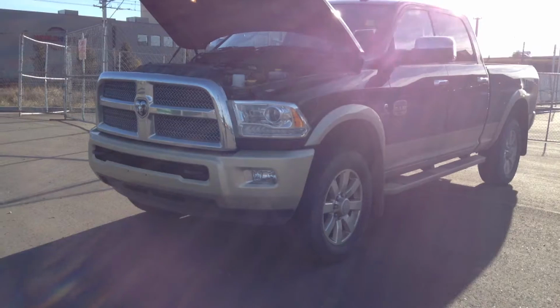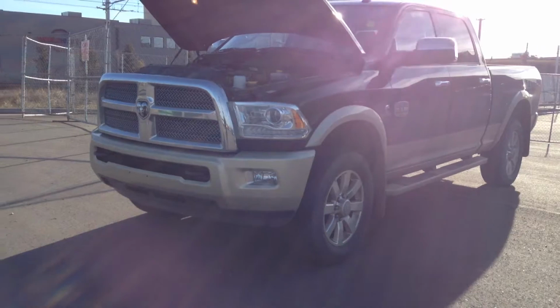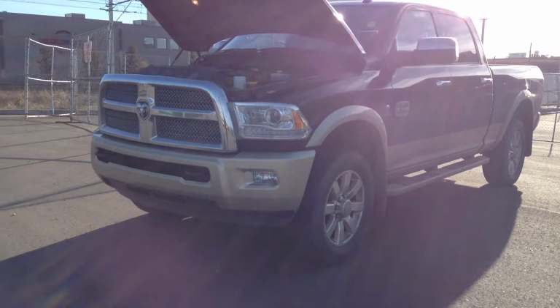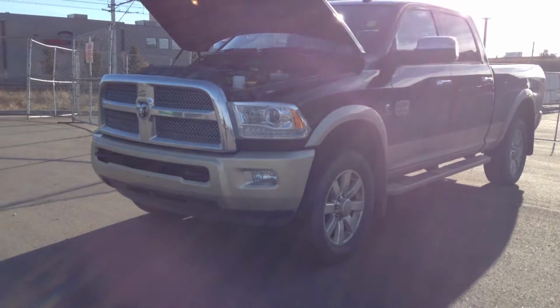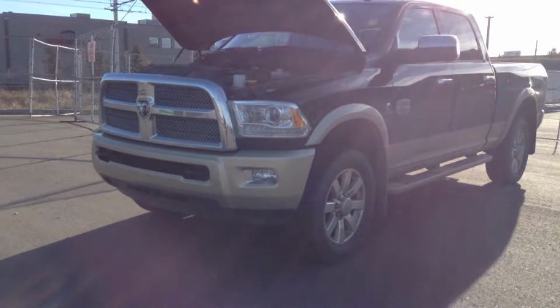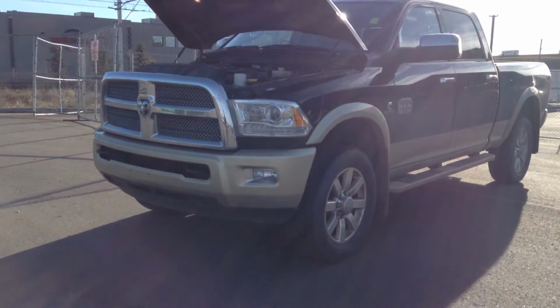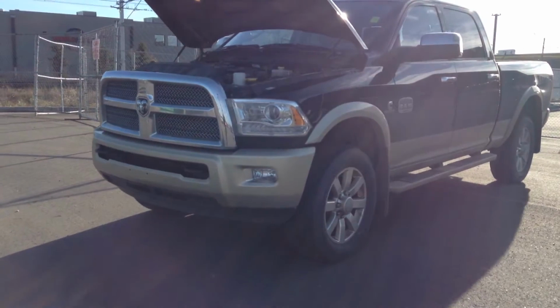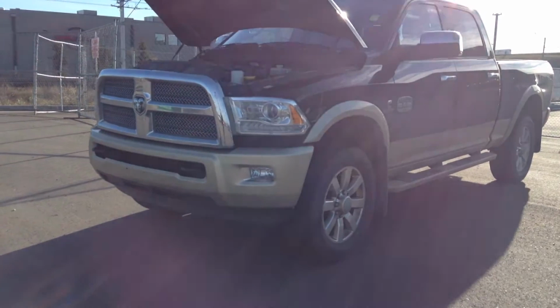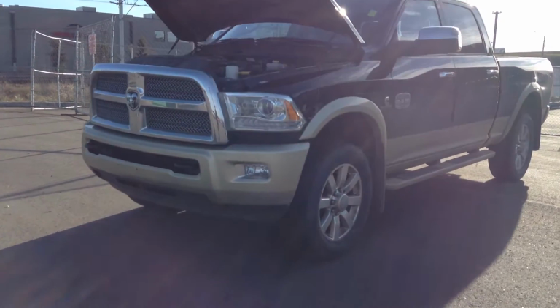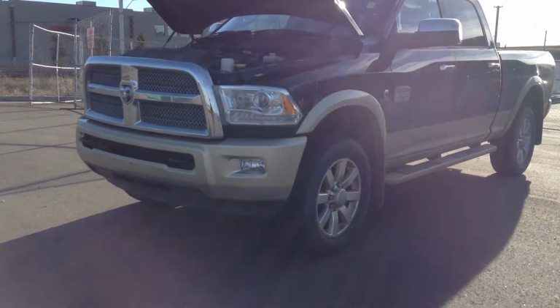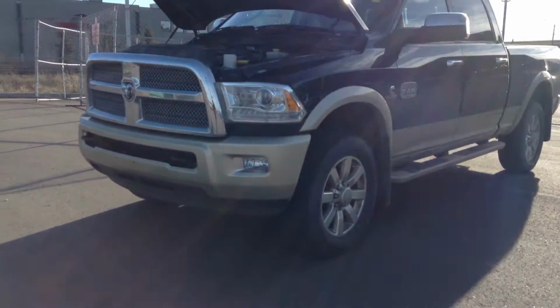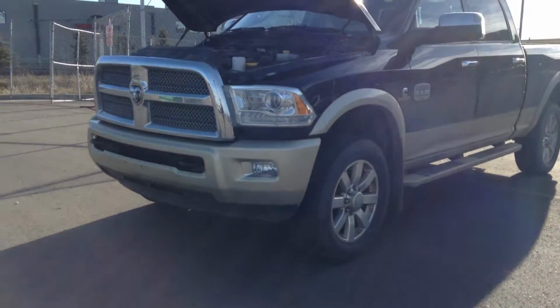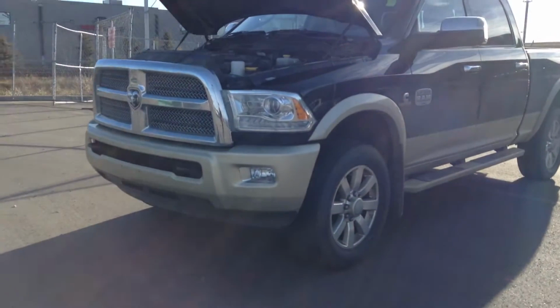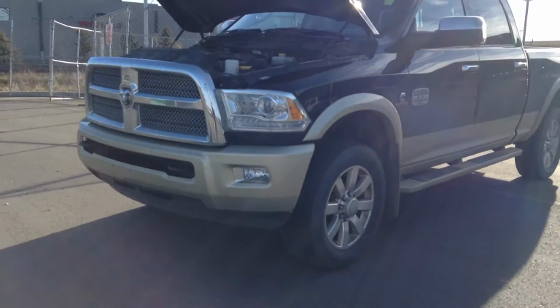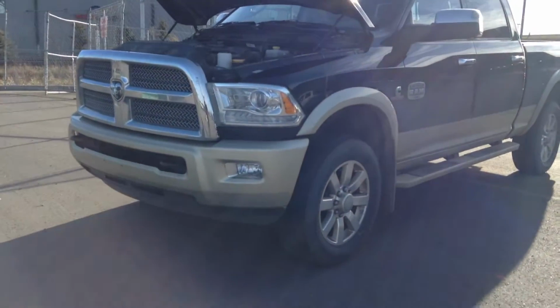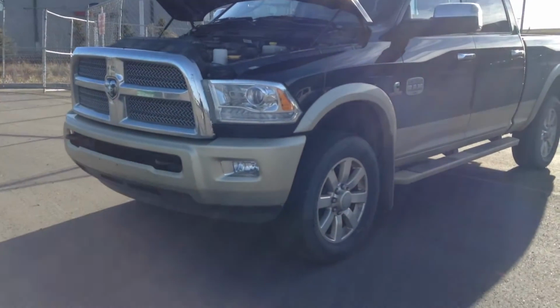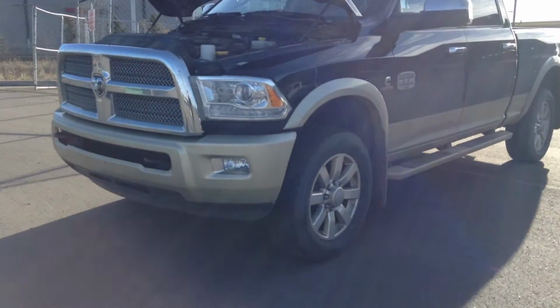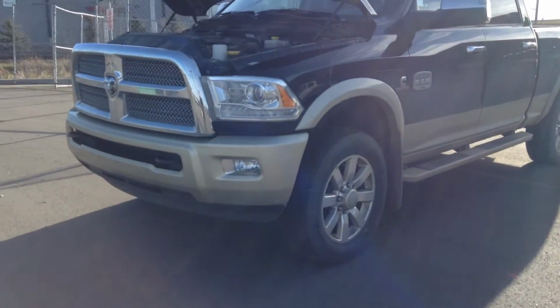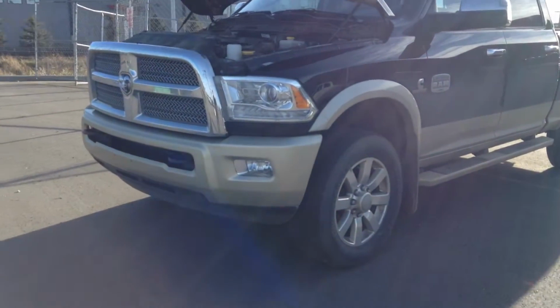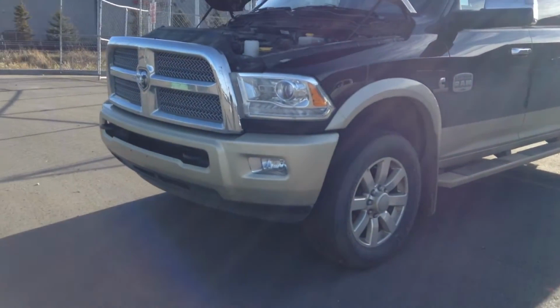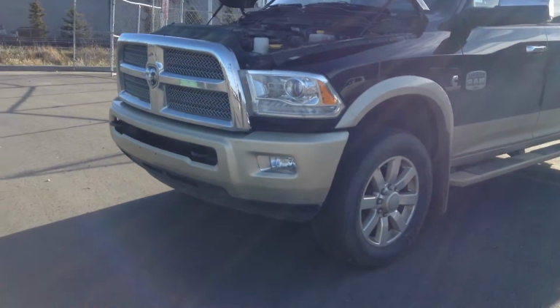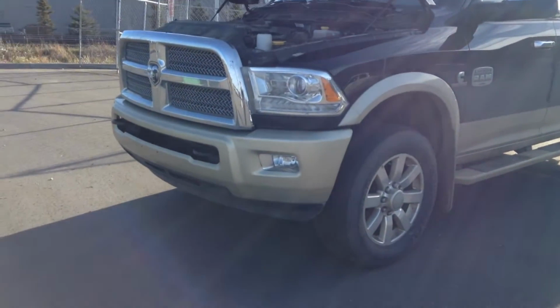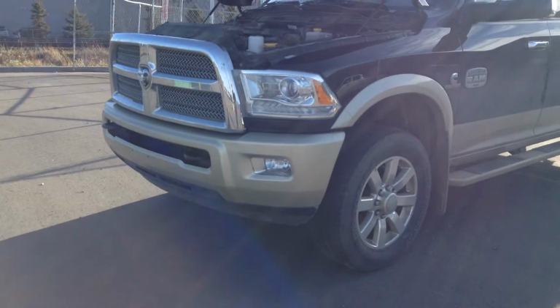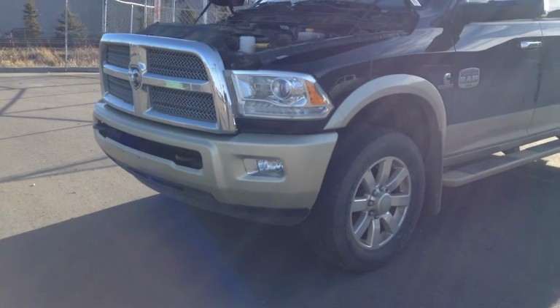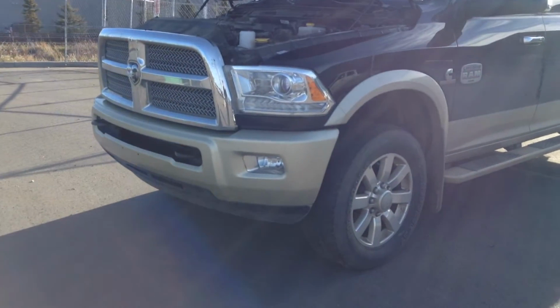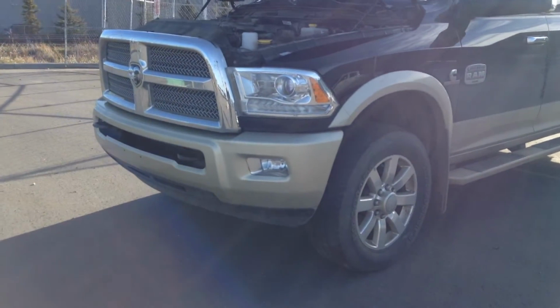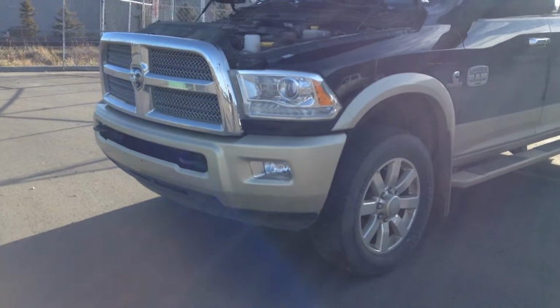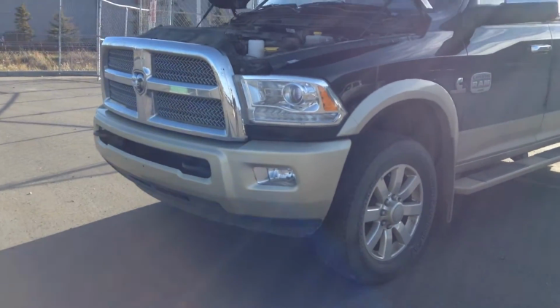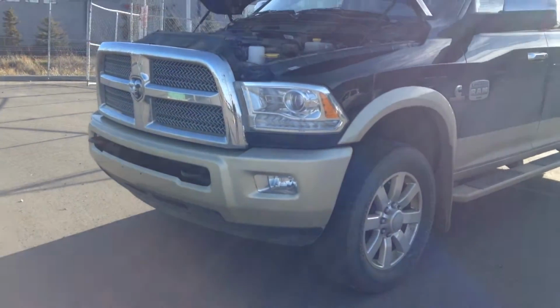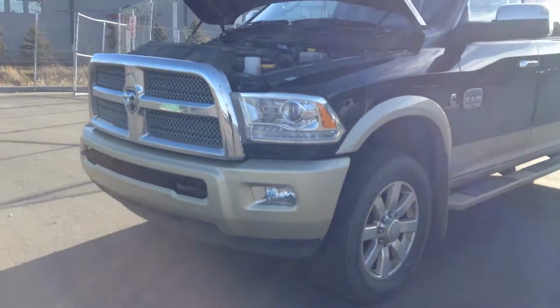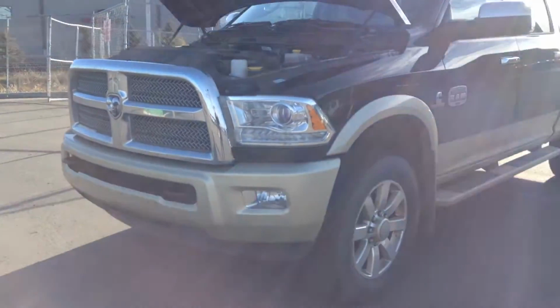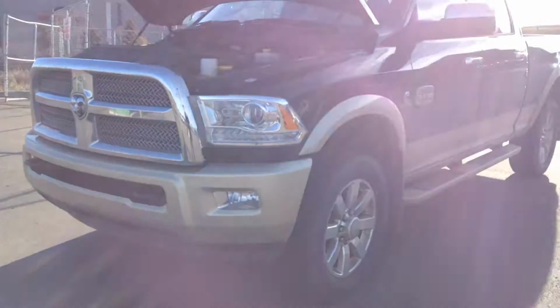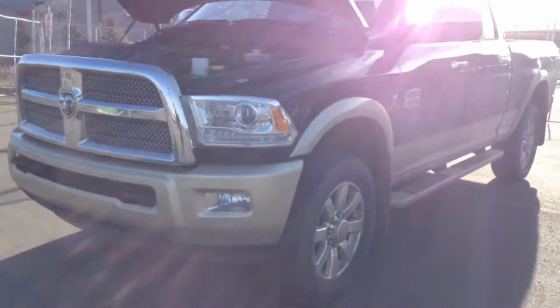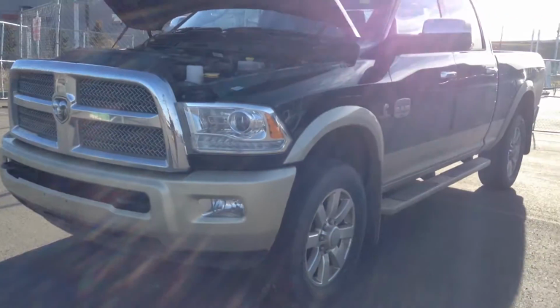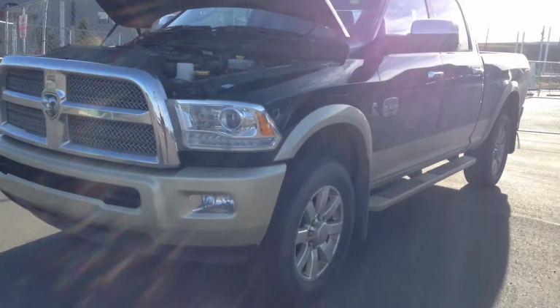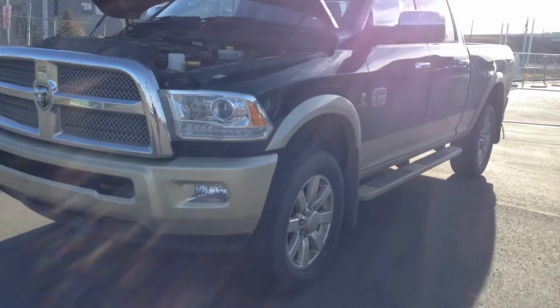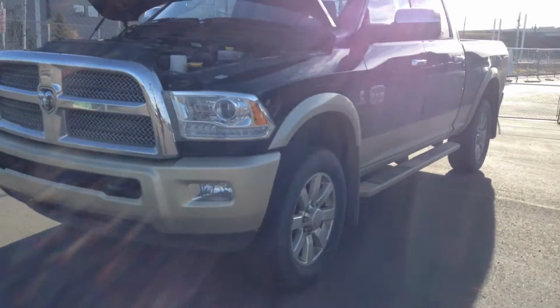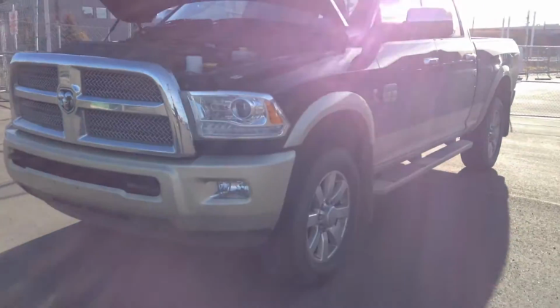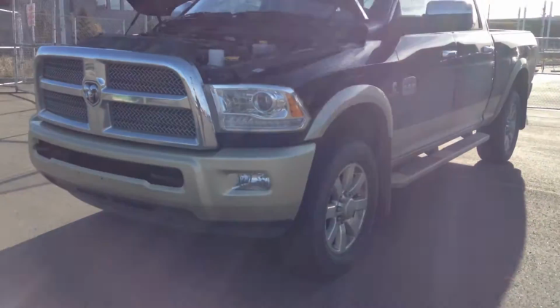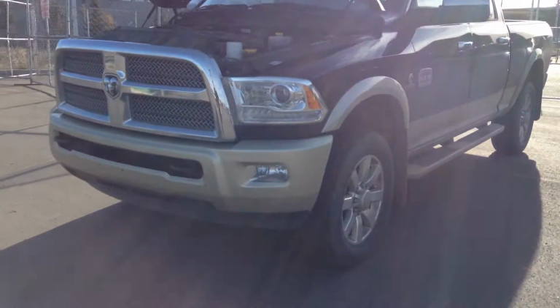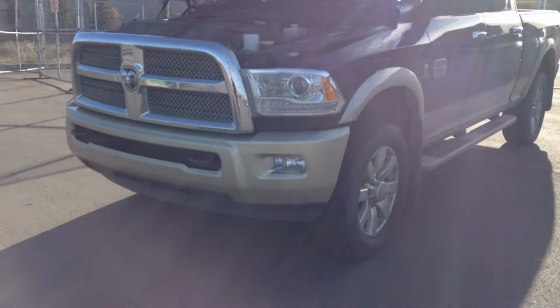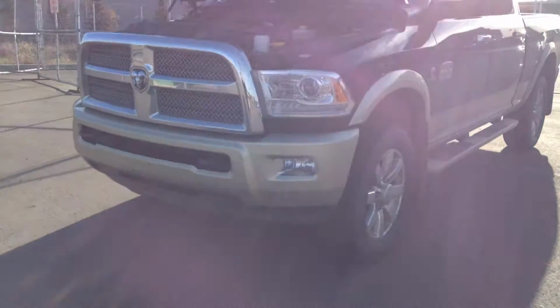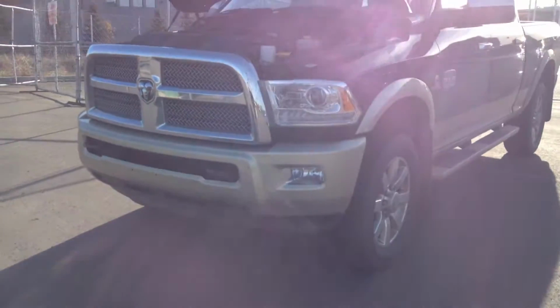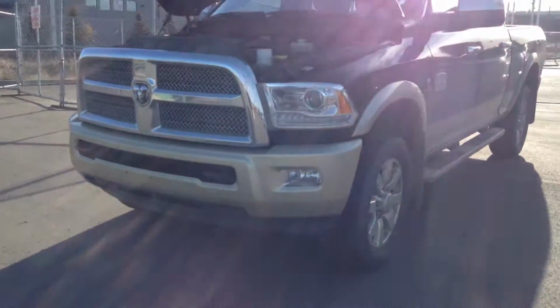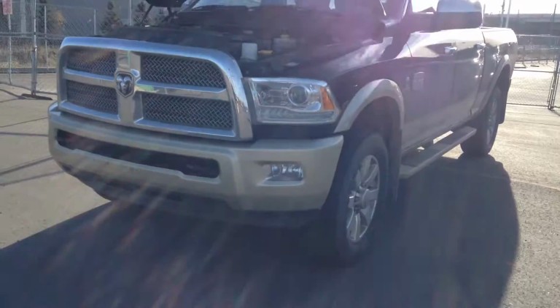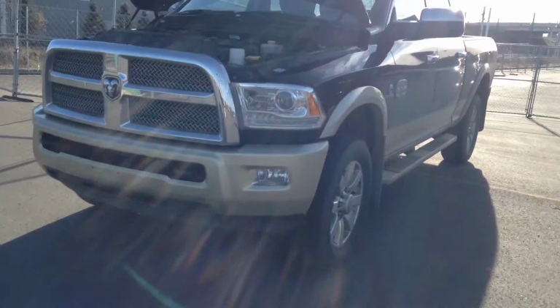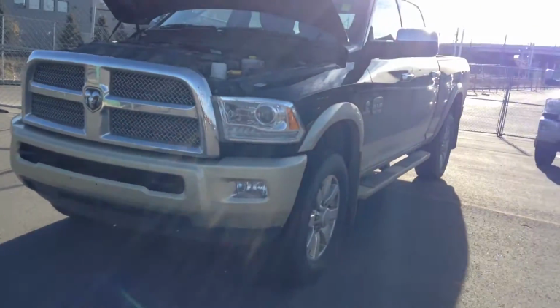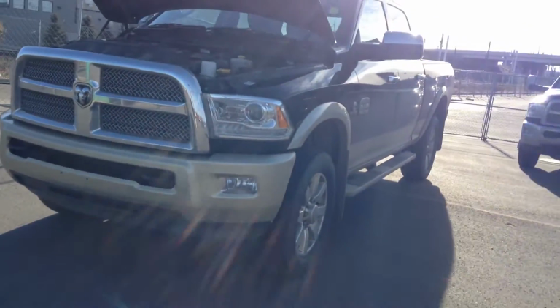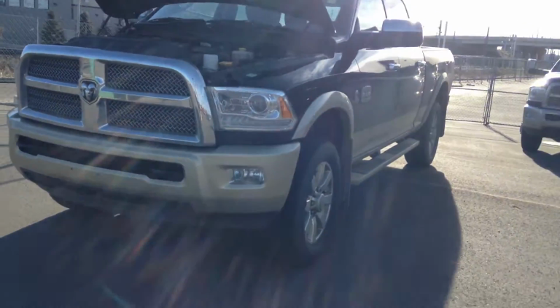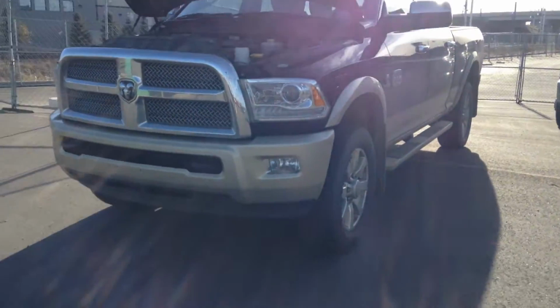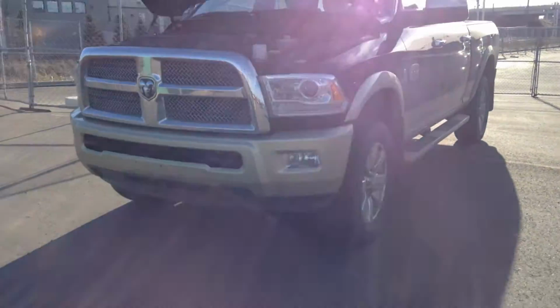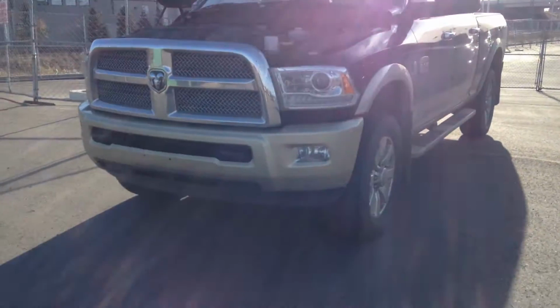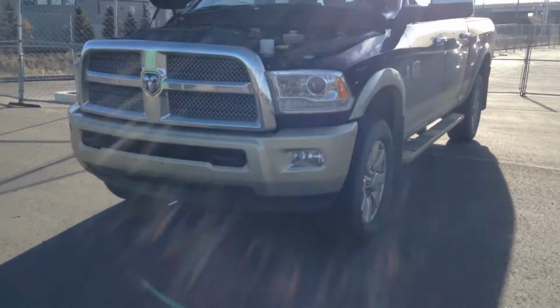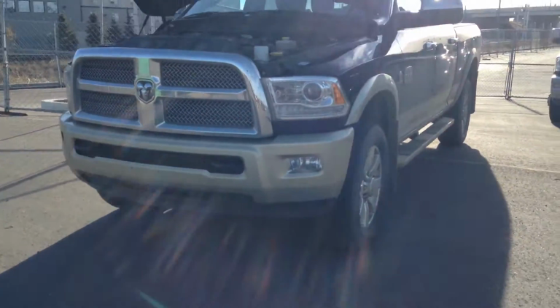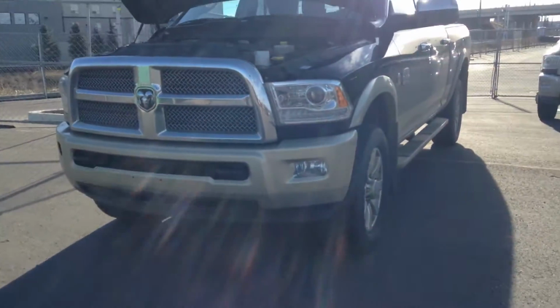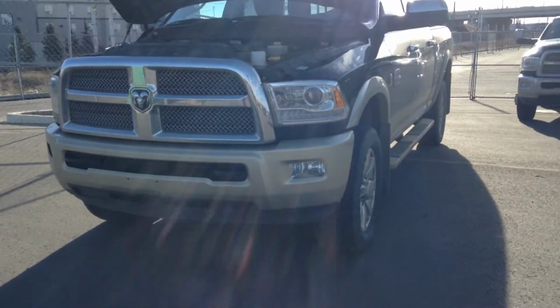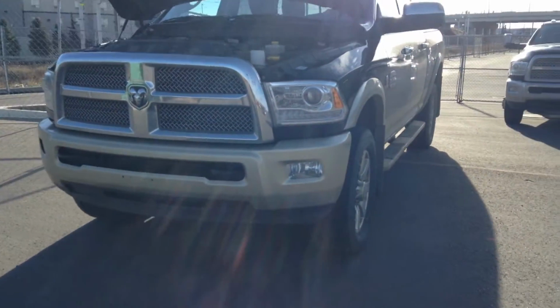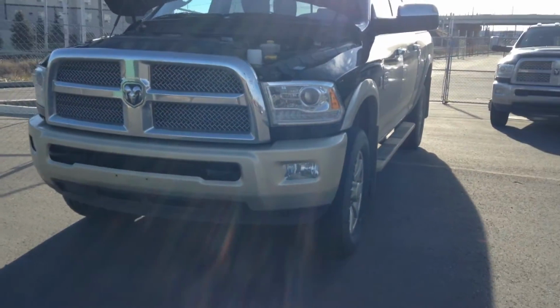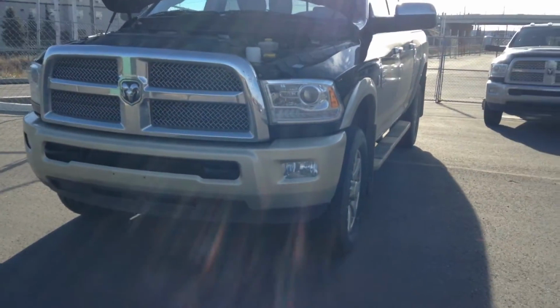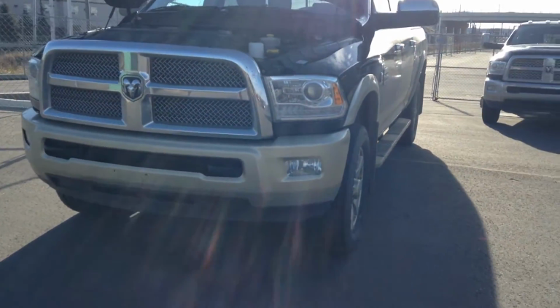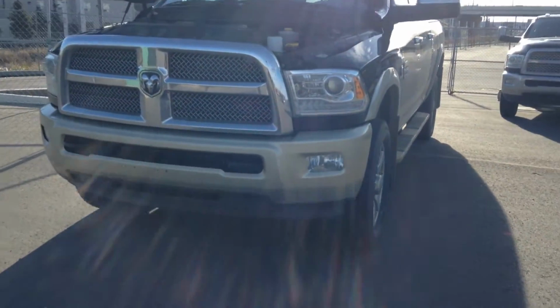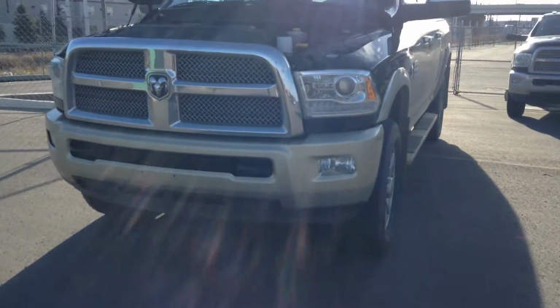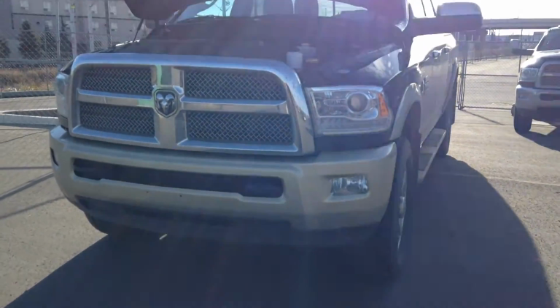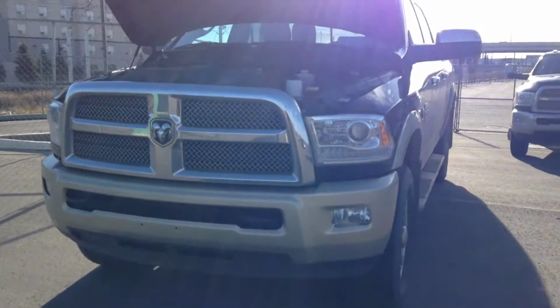Hello Michael, it's Justin from Londonary Dodge. Doing a walk-around video for you on the 2014 3500 Longhorn you're asking about.